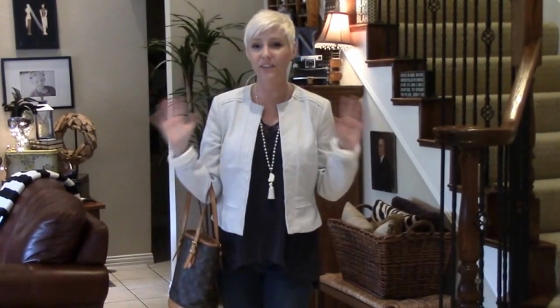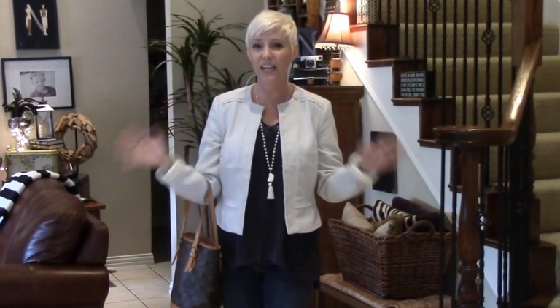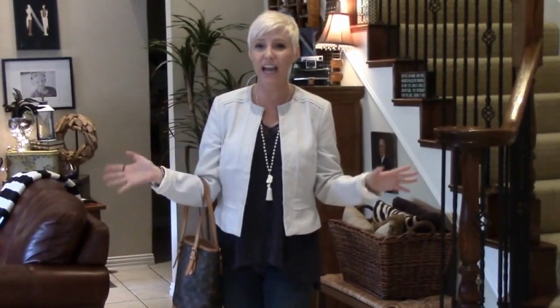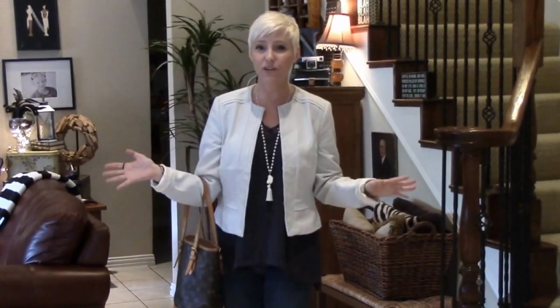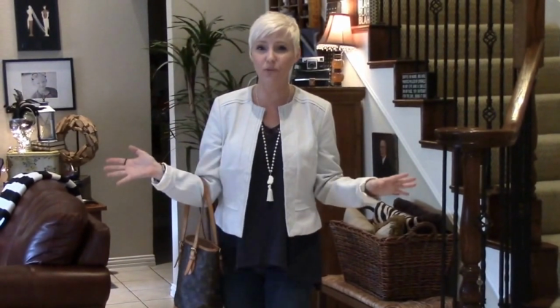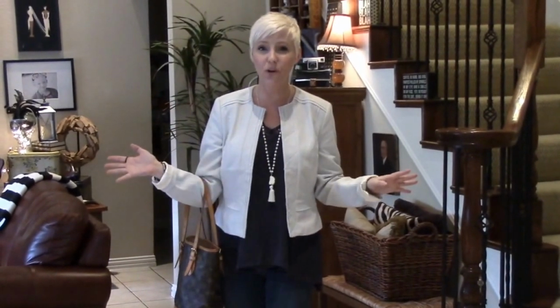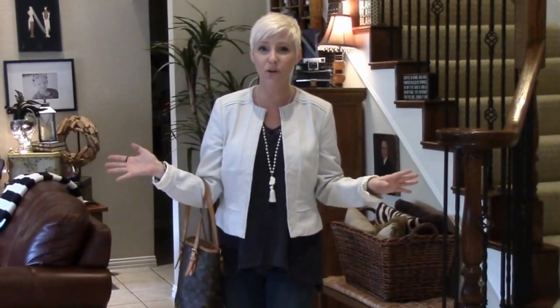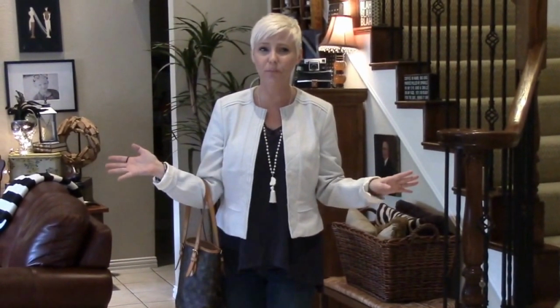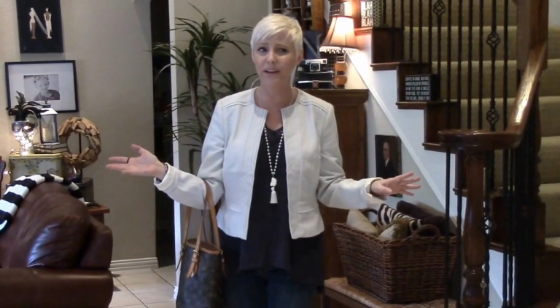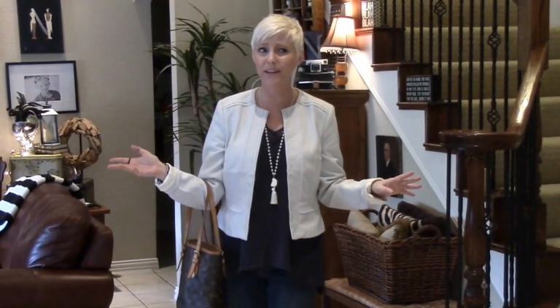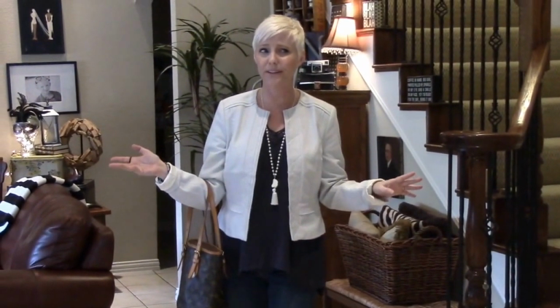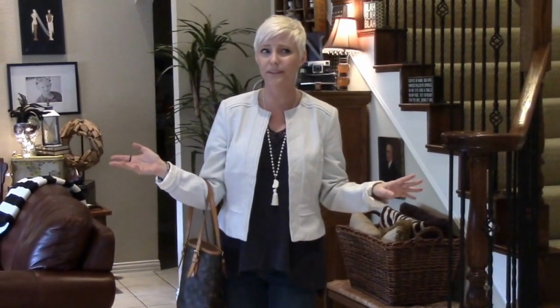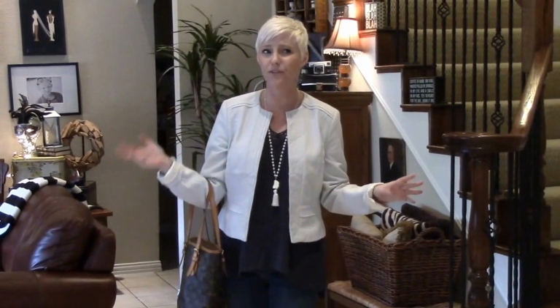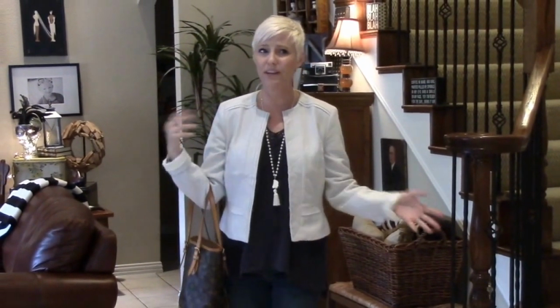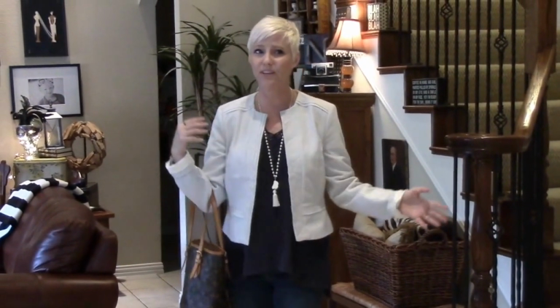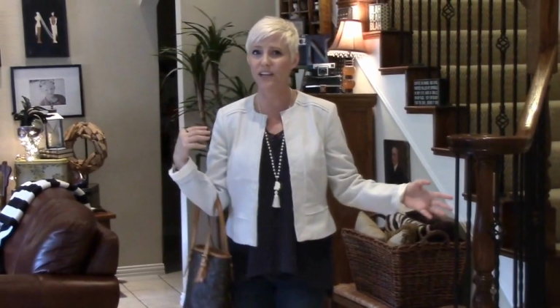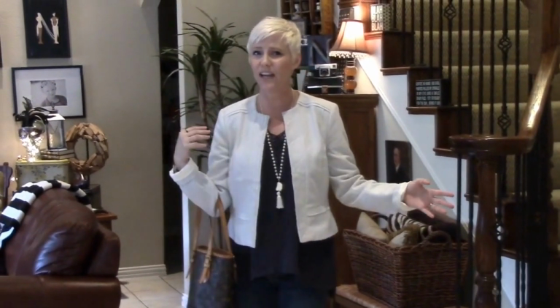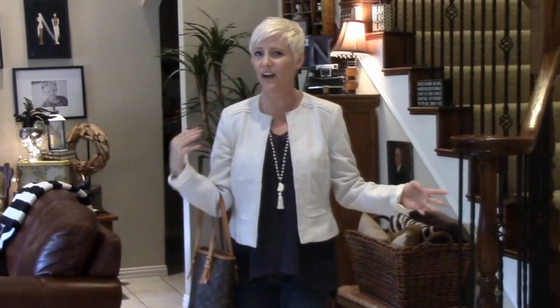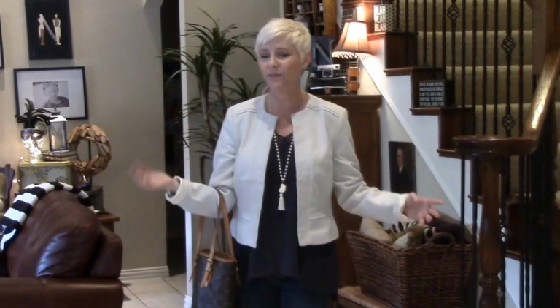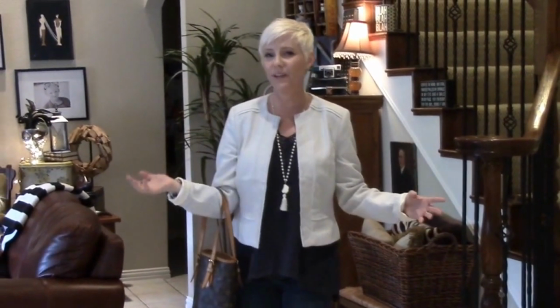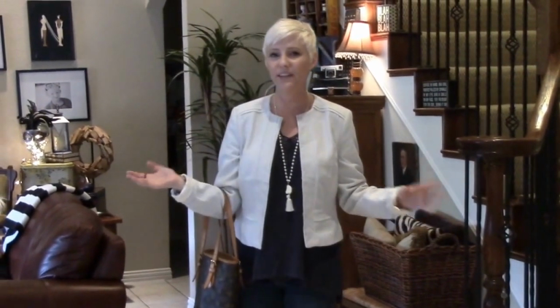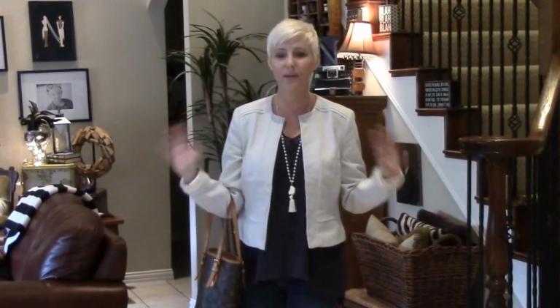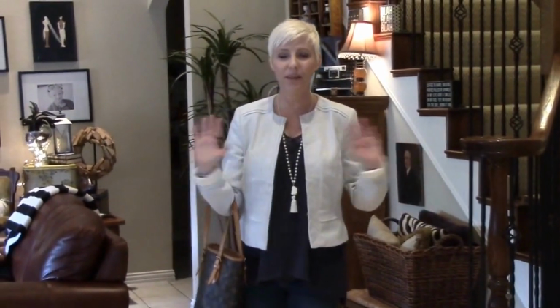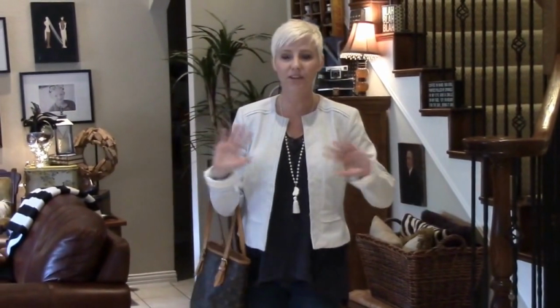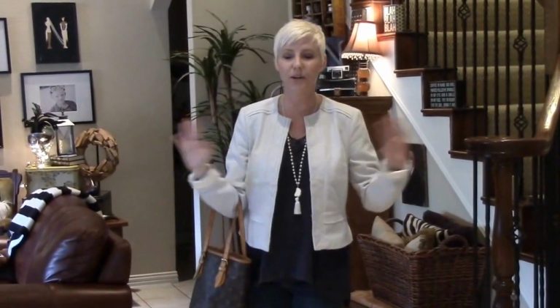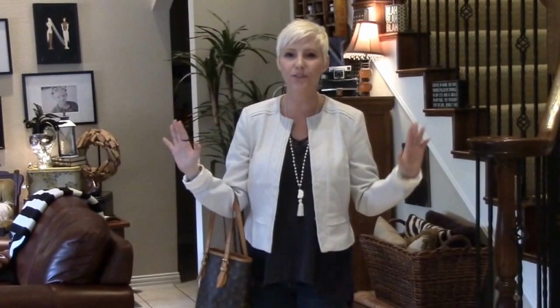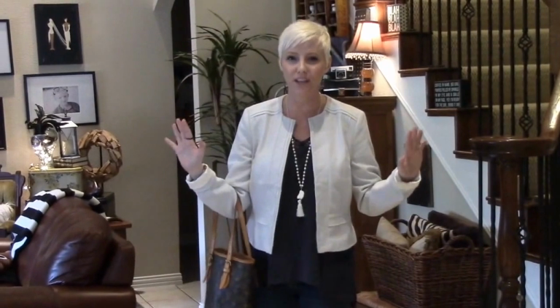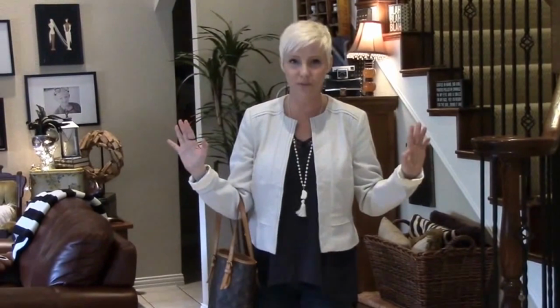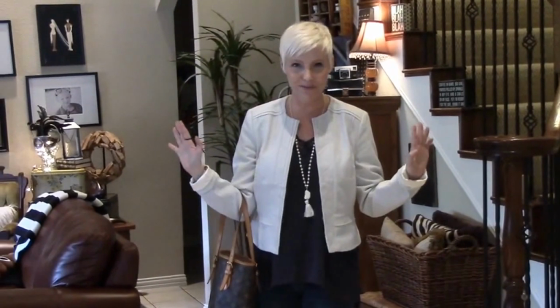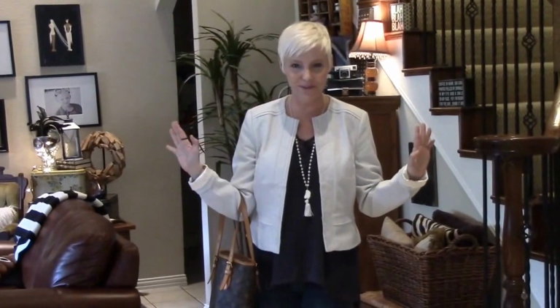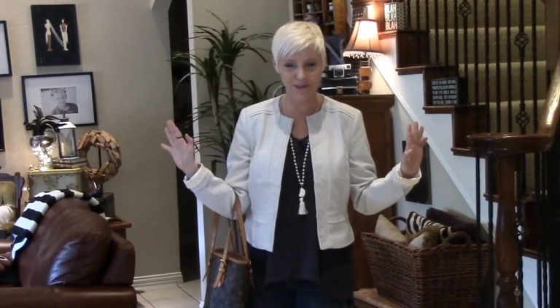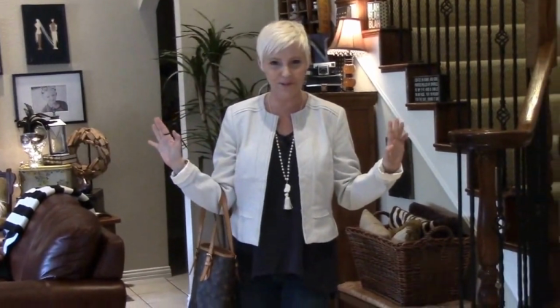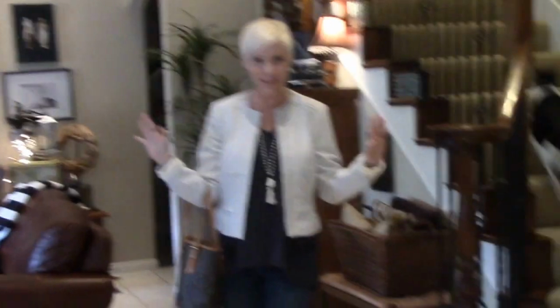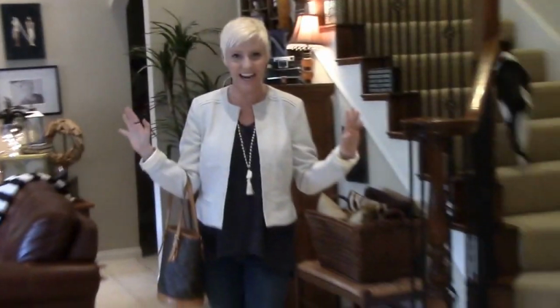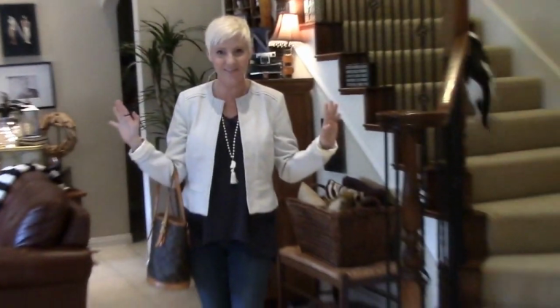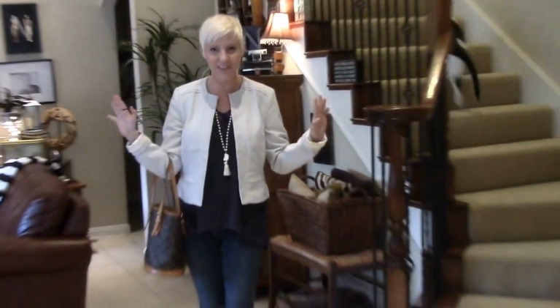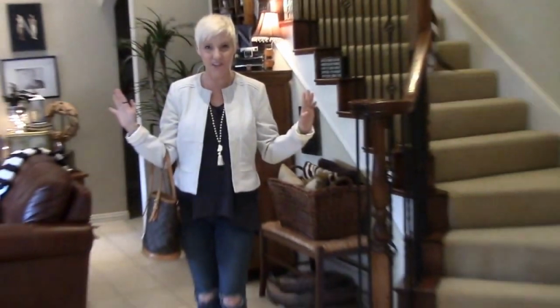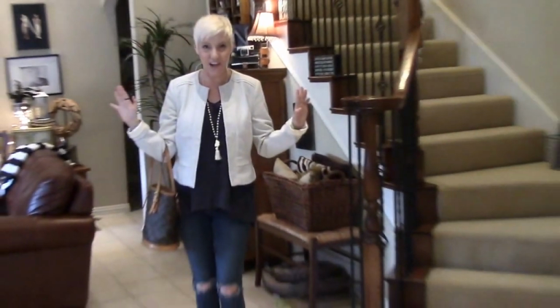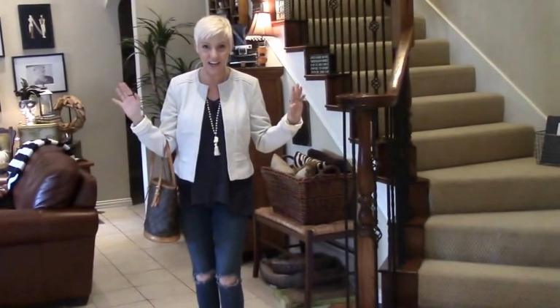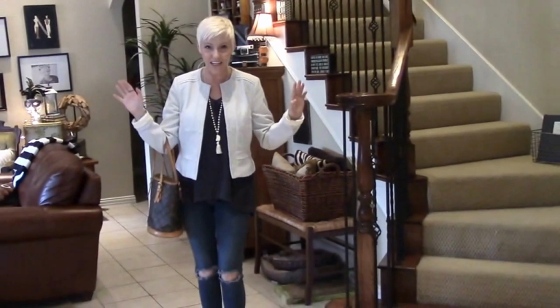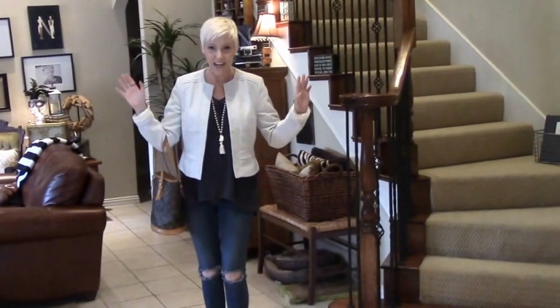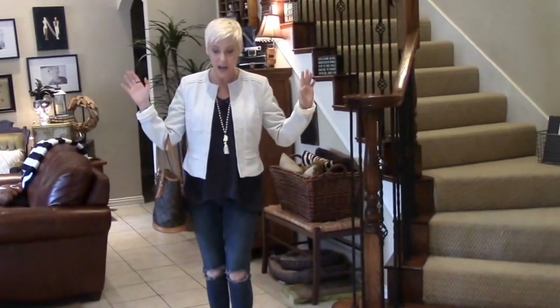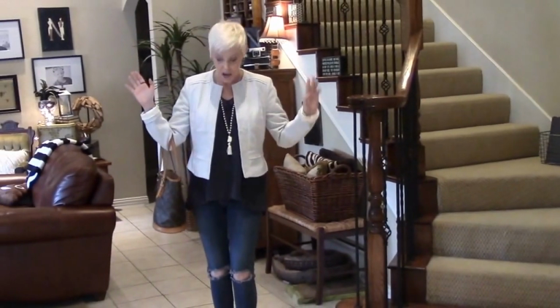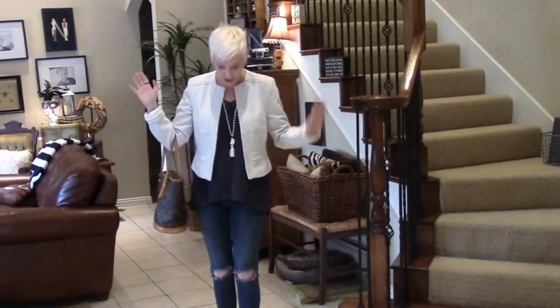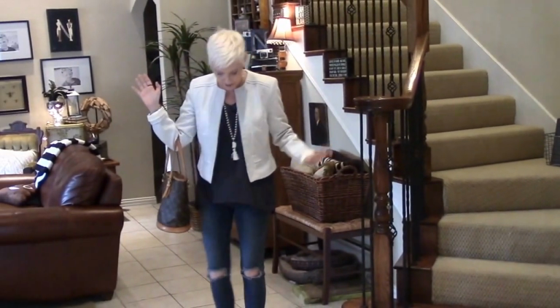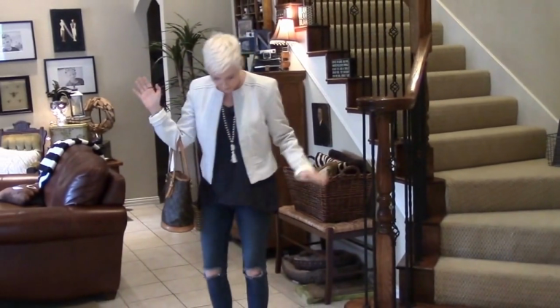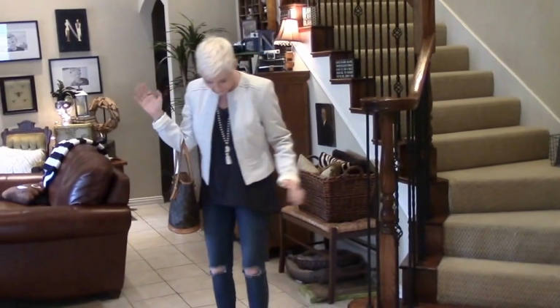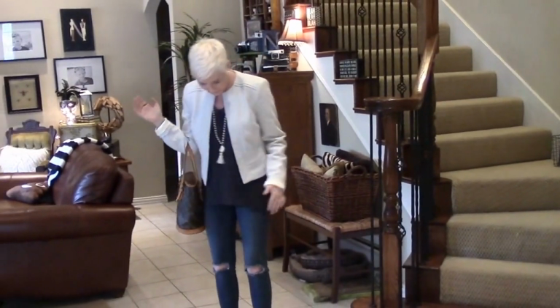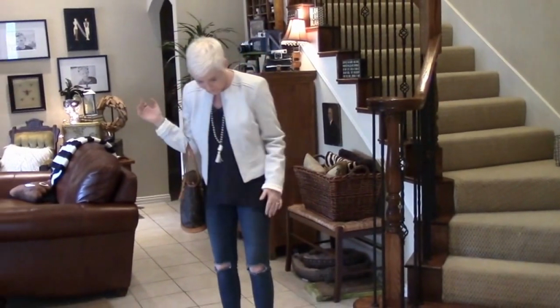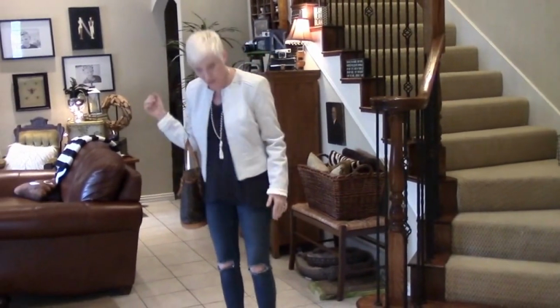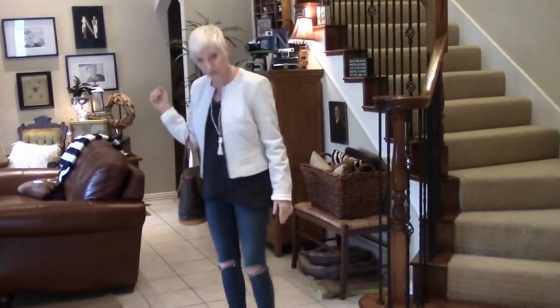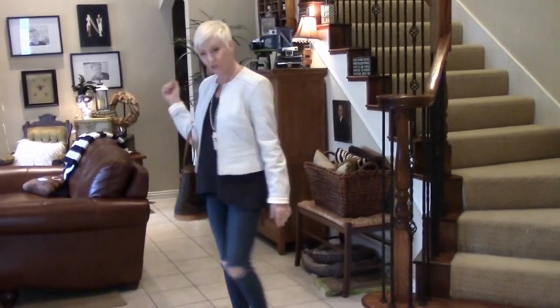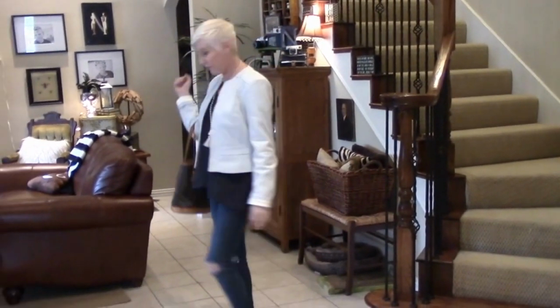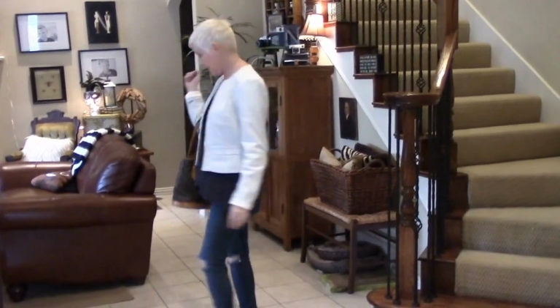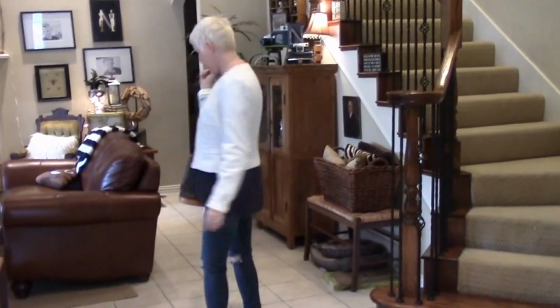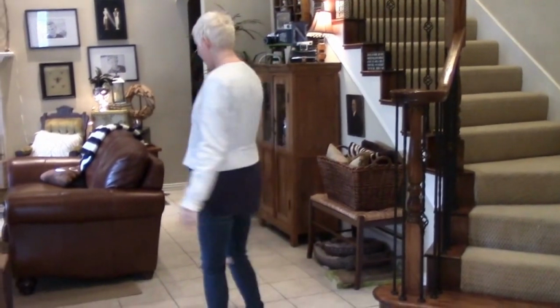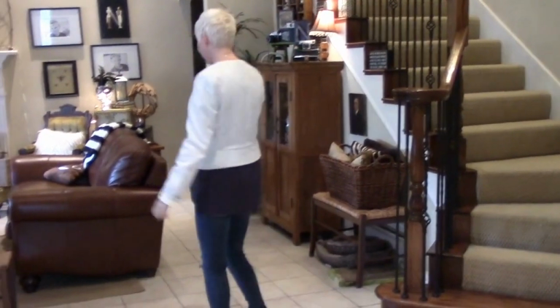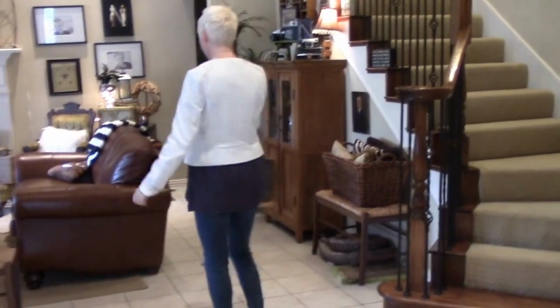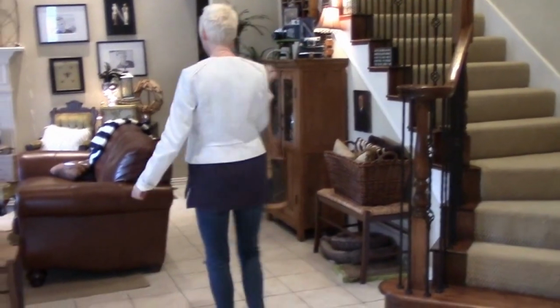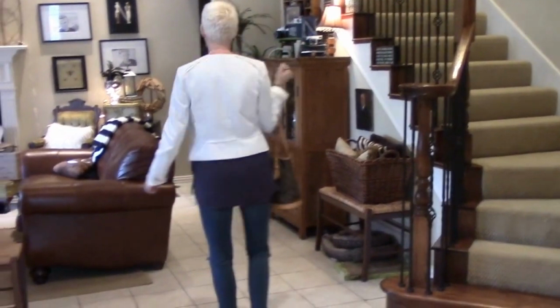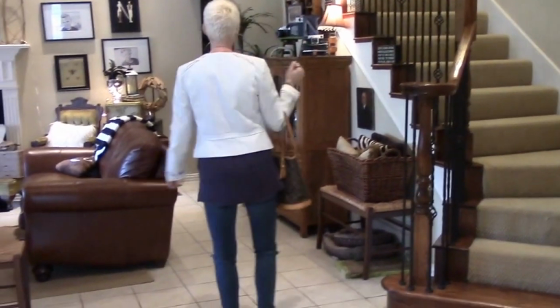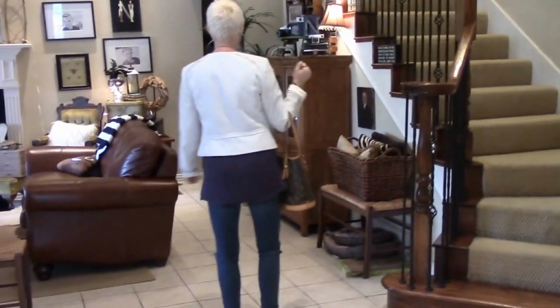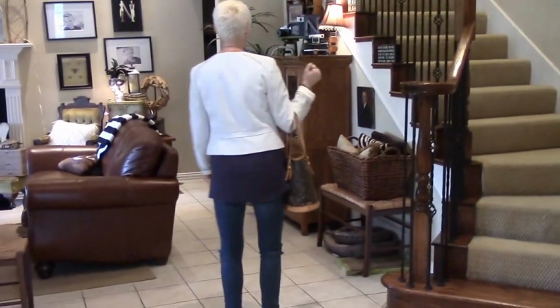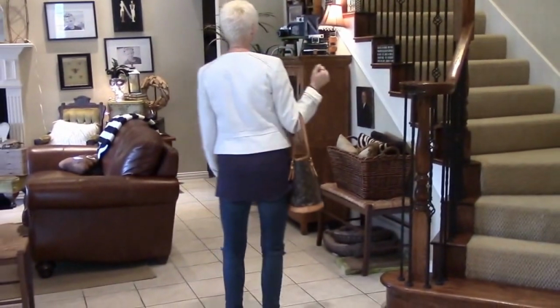It's a casual but dressy outfit — that makes no sense. But I'm going to show you what I have going on. I'll turn around so you can kind of see.